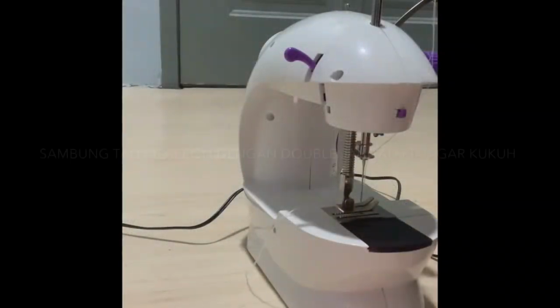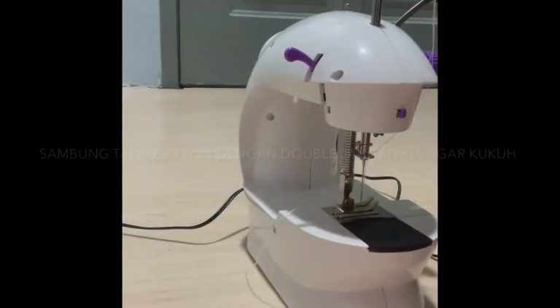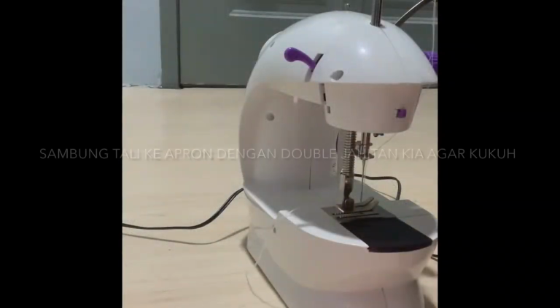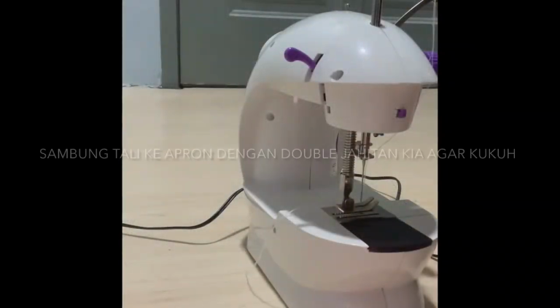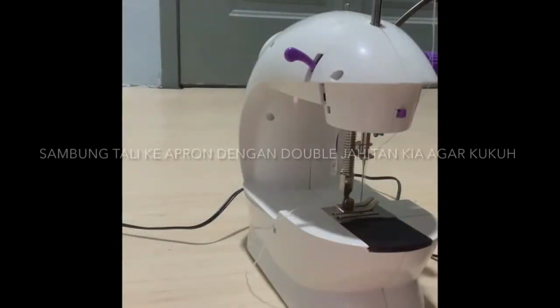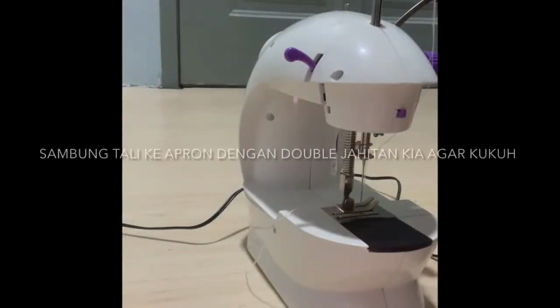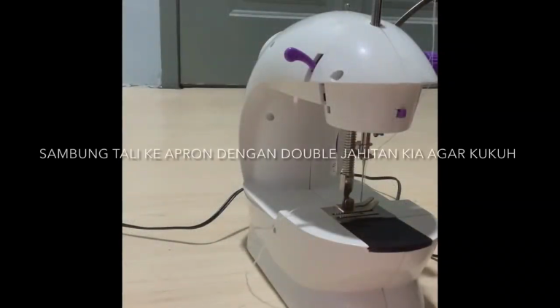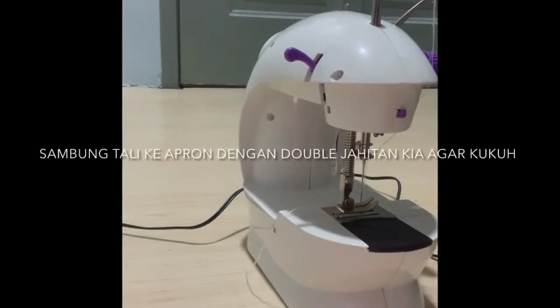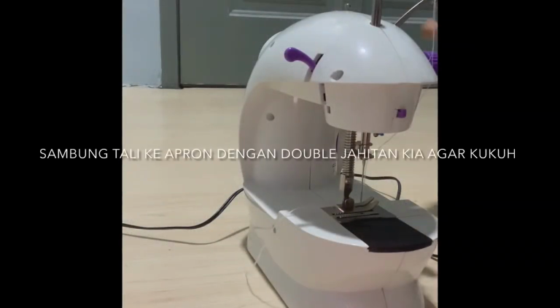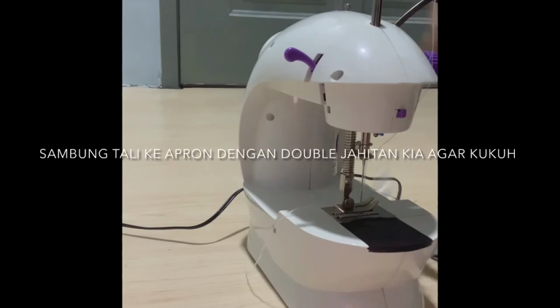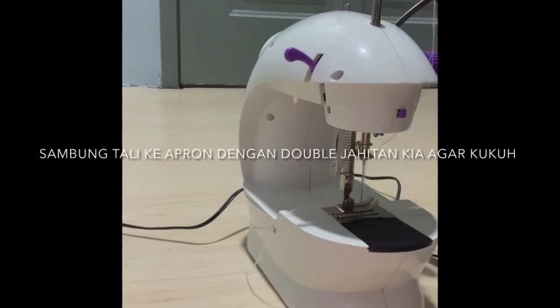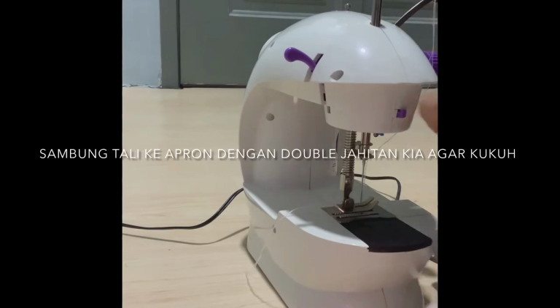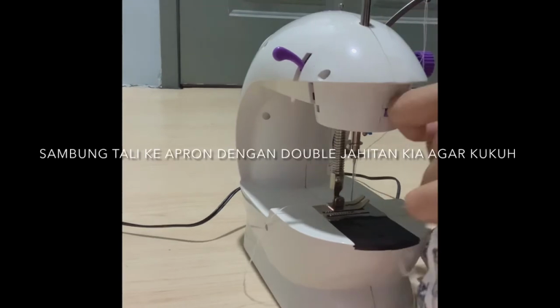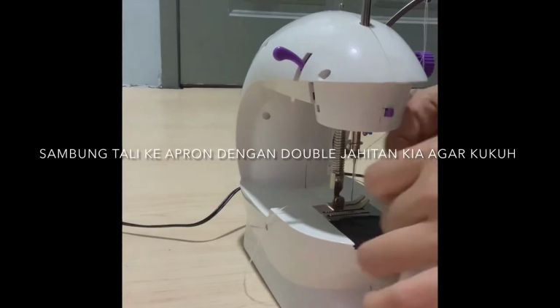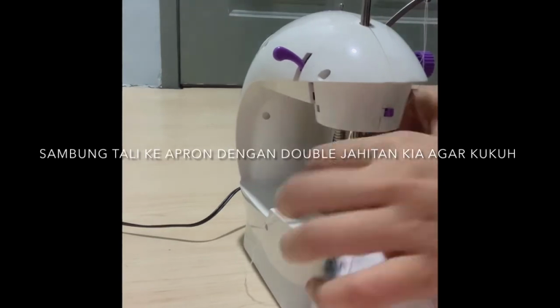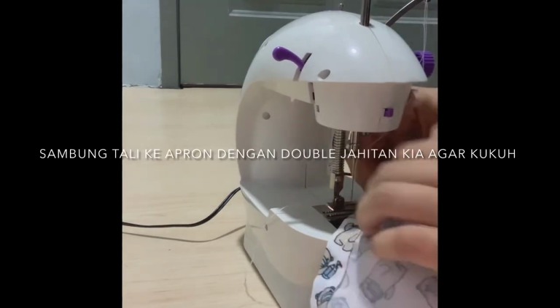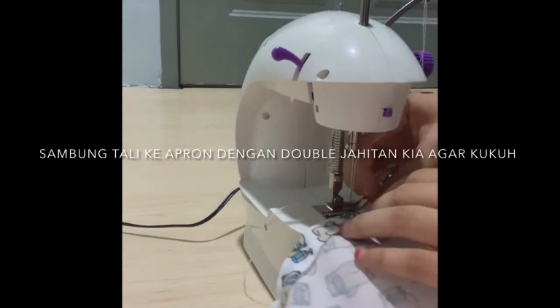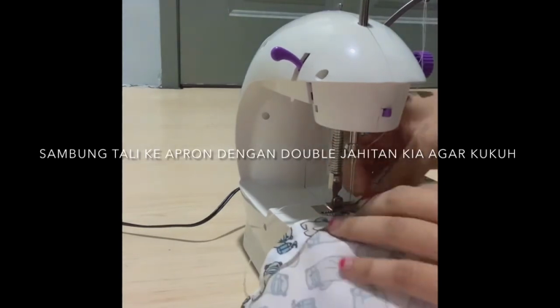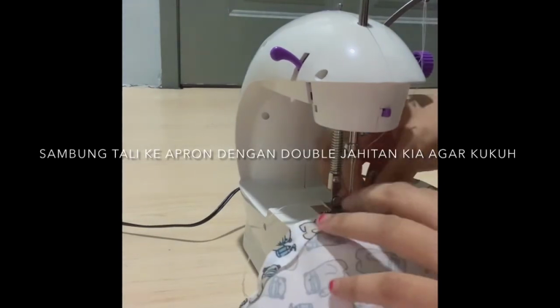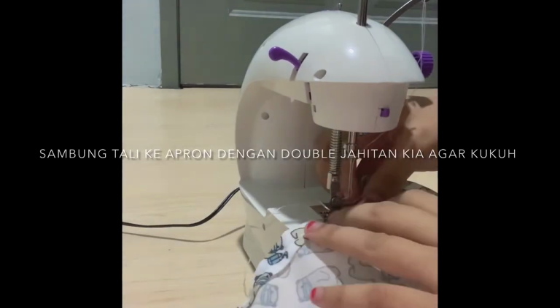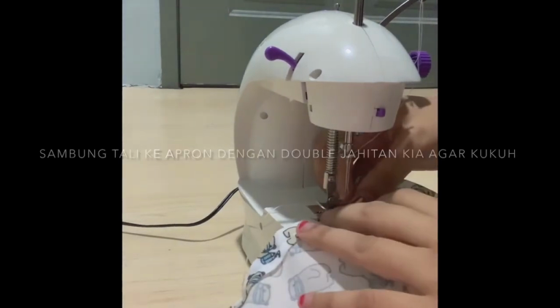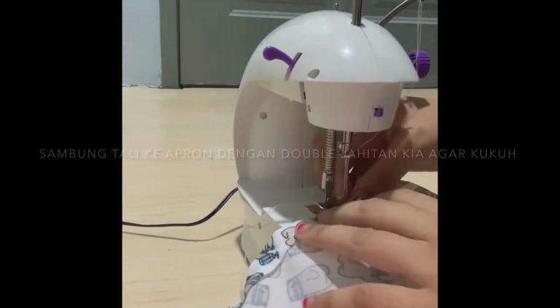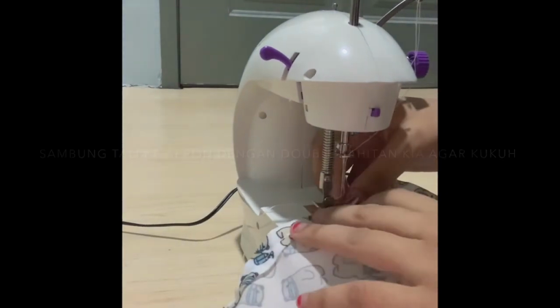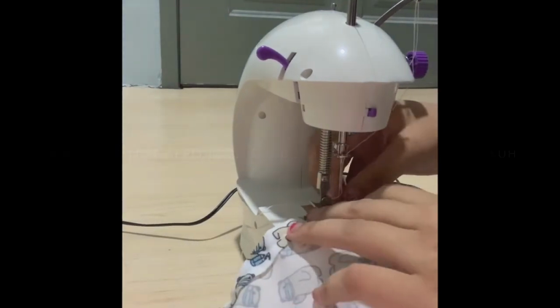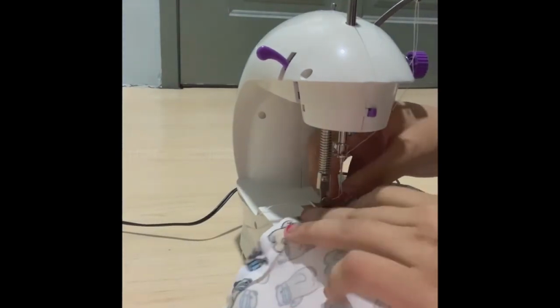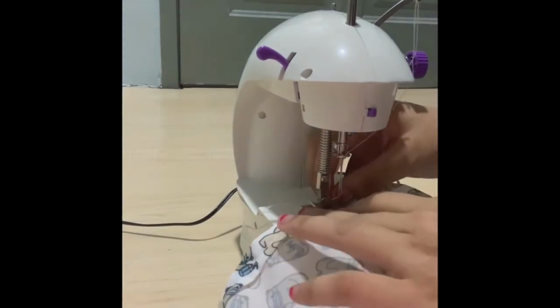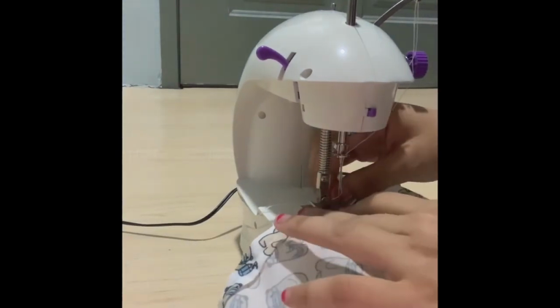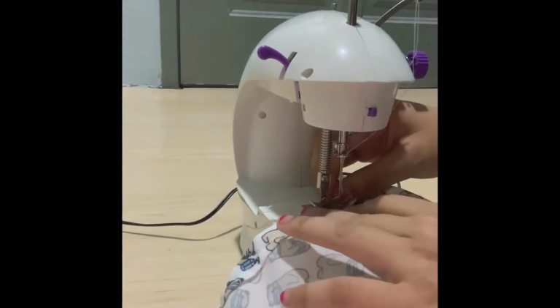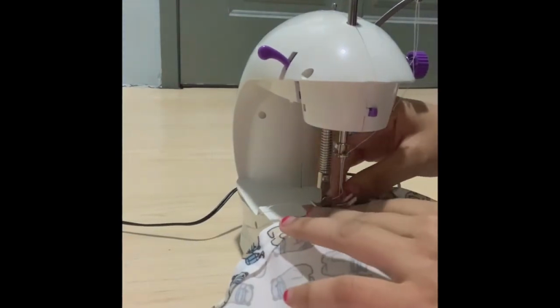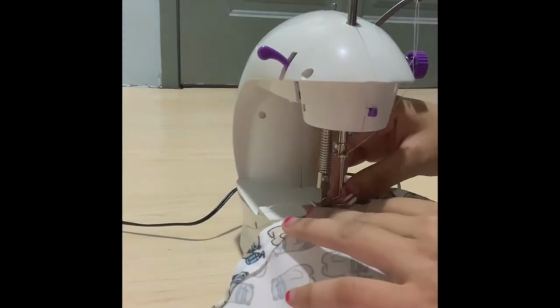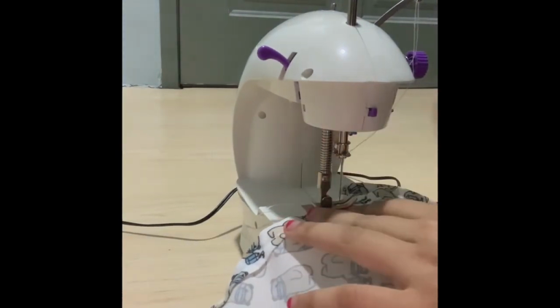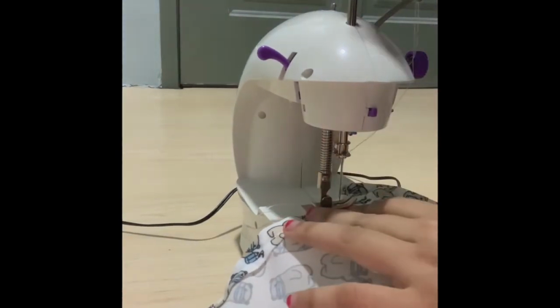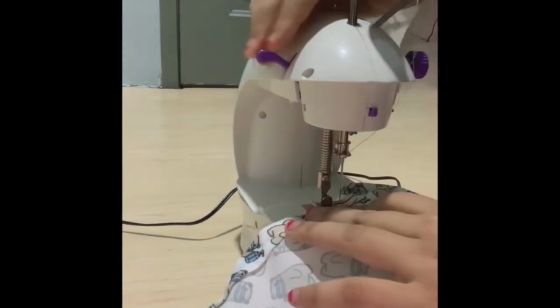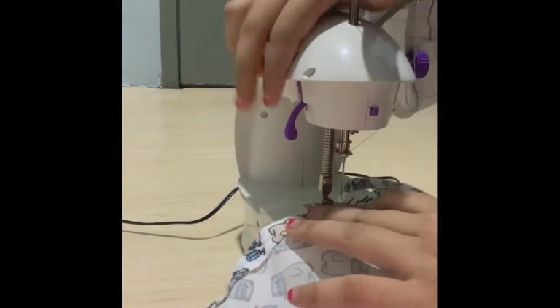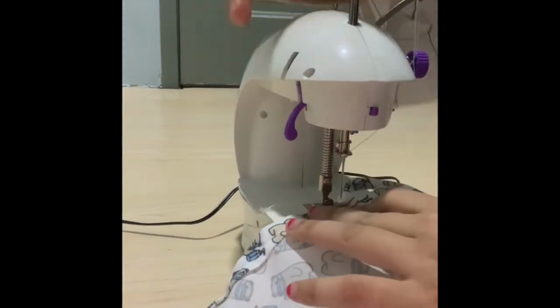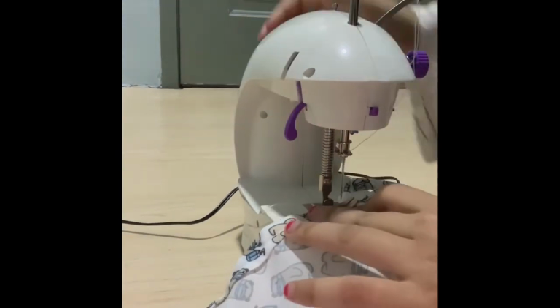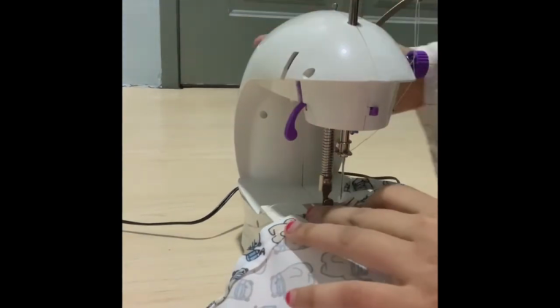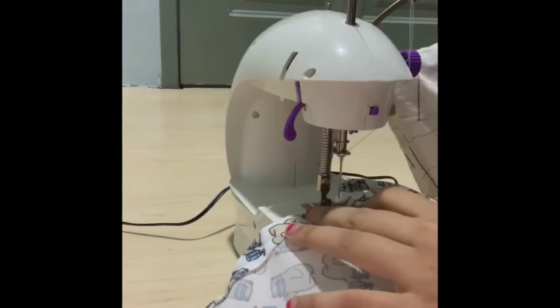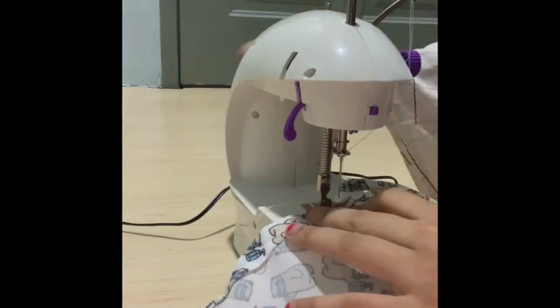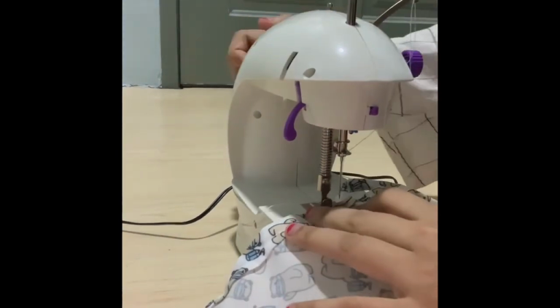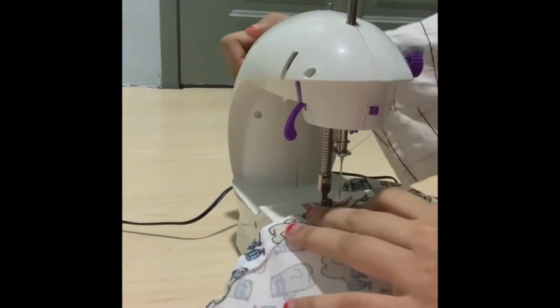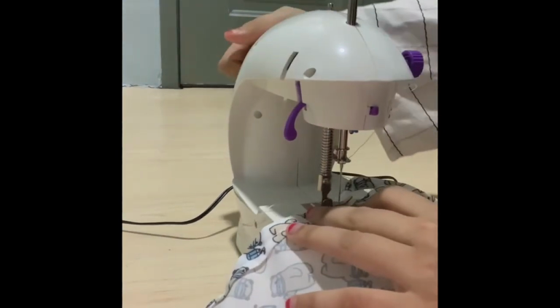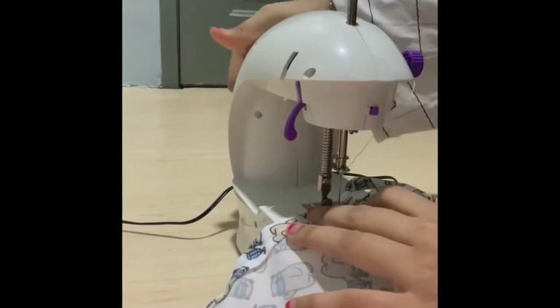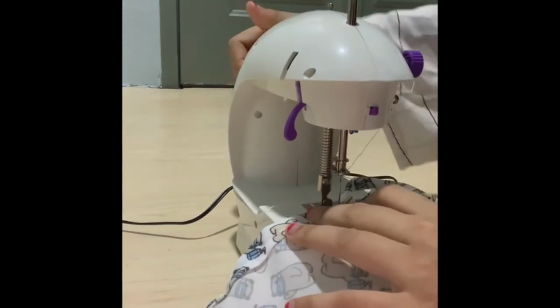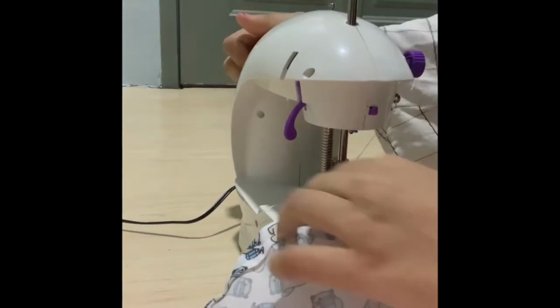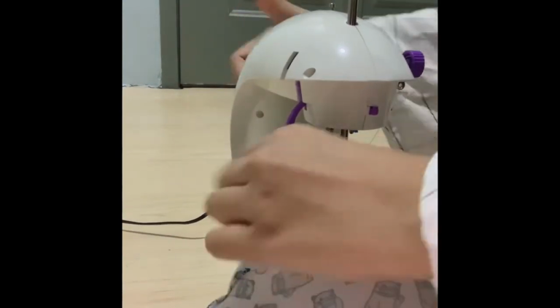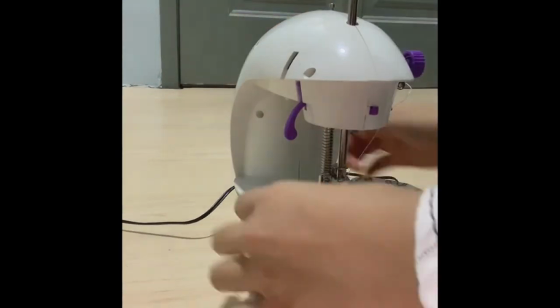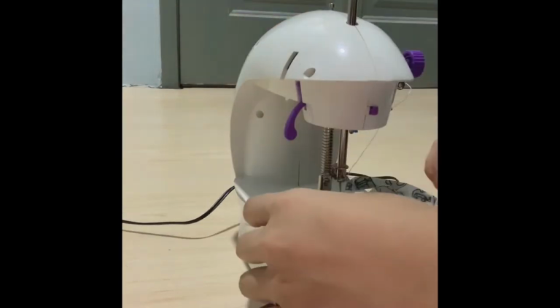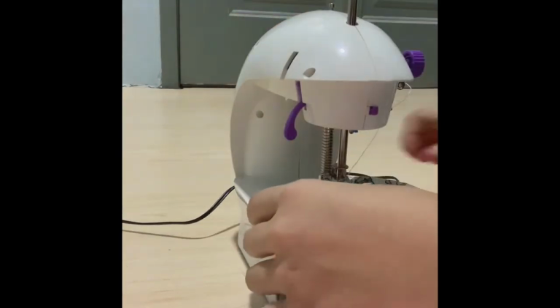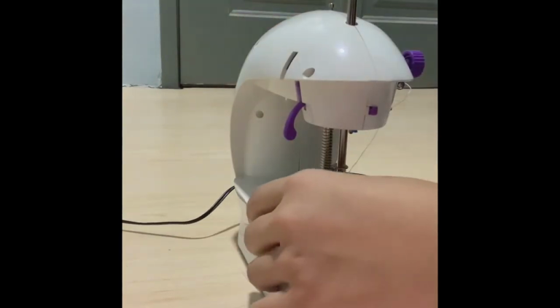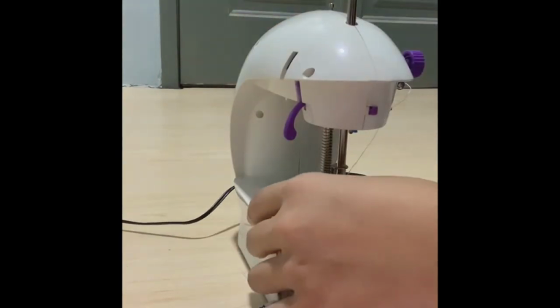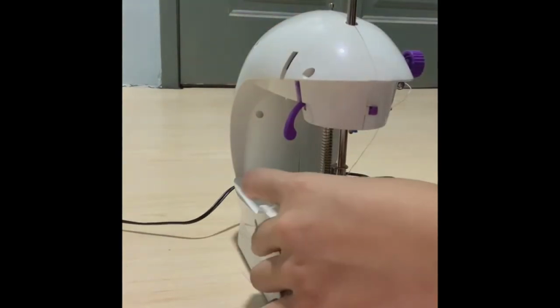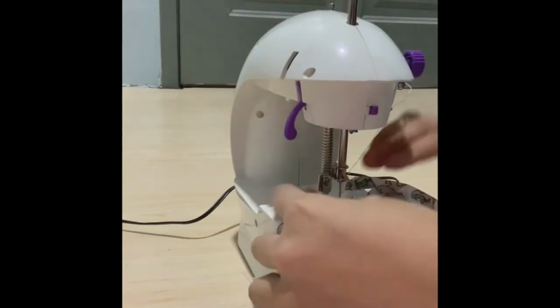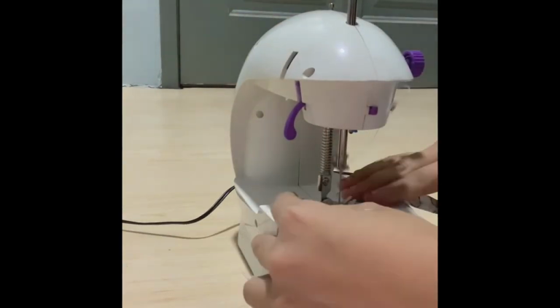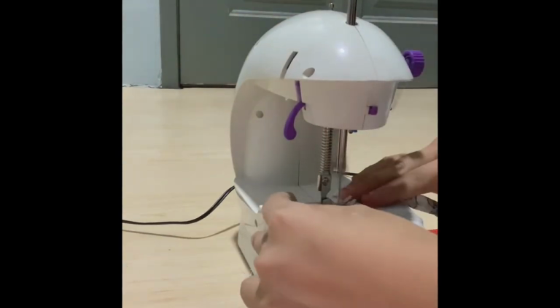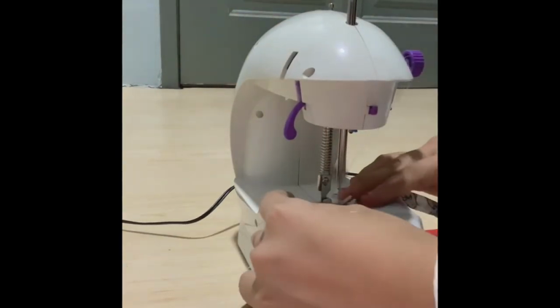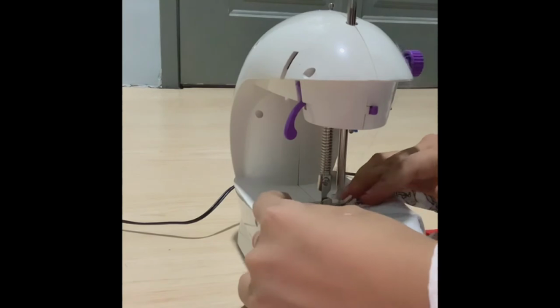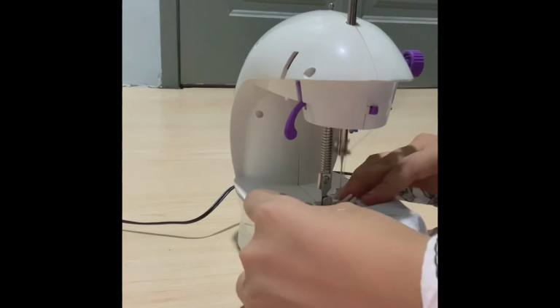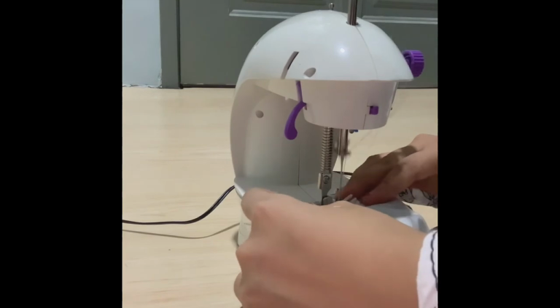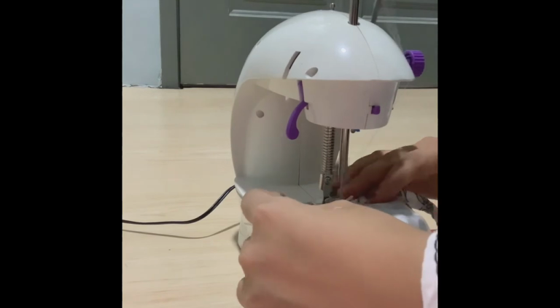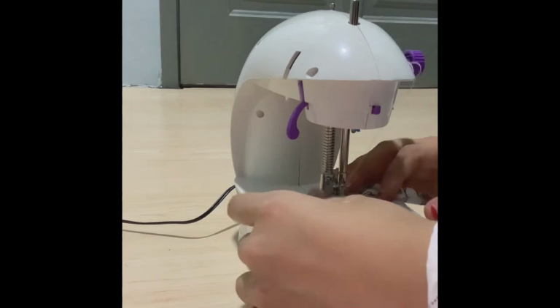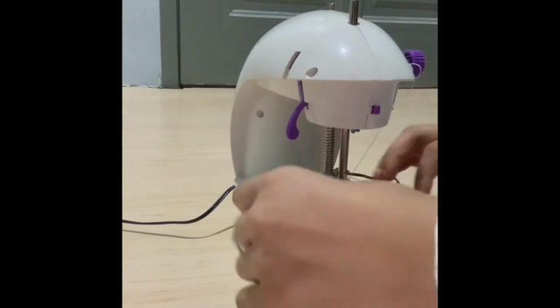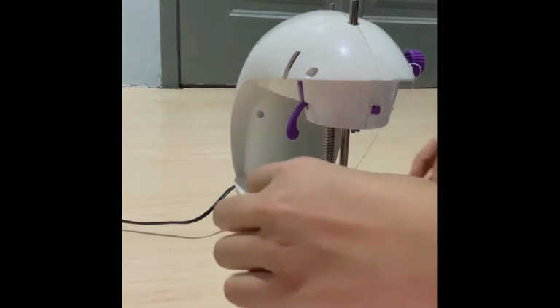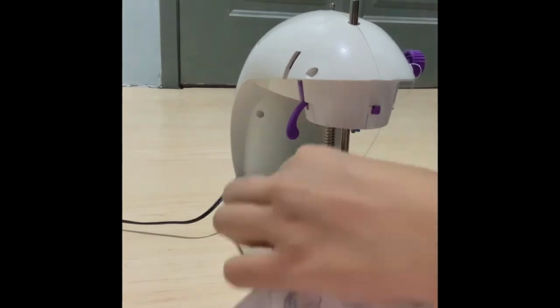Kemudian, kita perlu sambung tali ke apron dengan menggunakan jahitan kia. Ia dijahit dengan double agar ia menjadi kukuh.